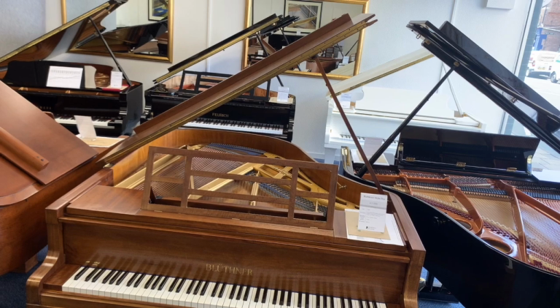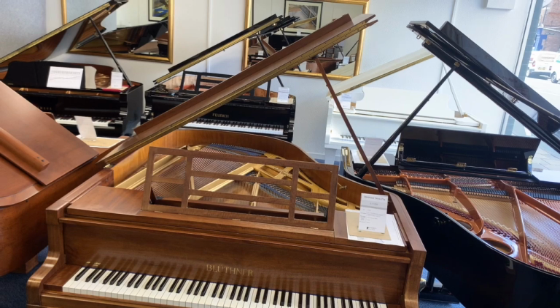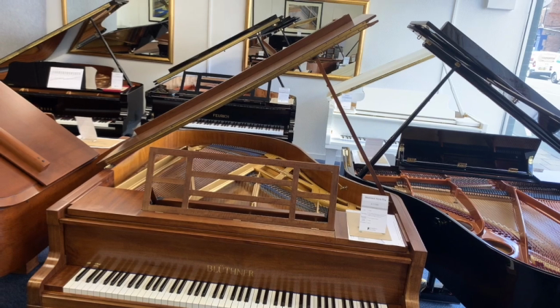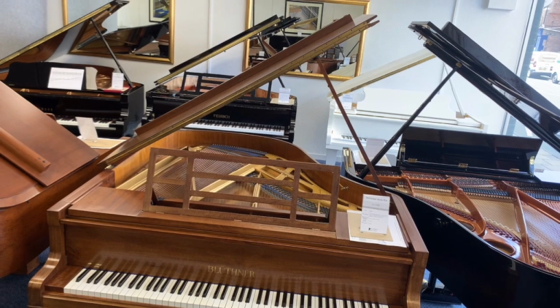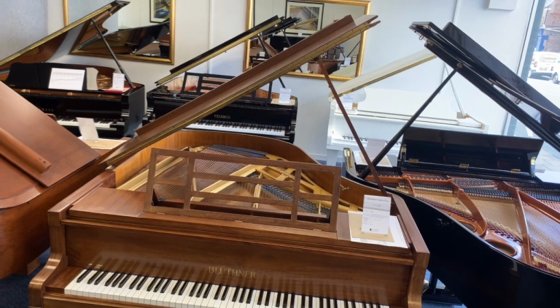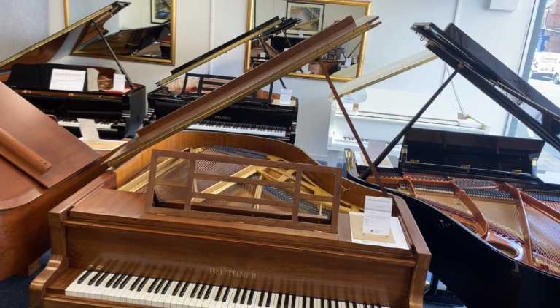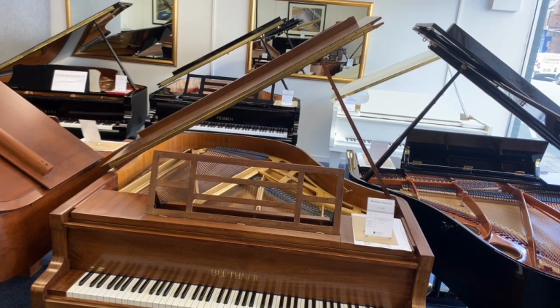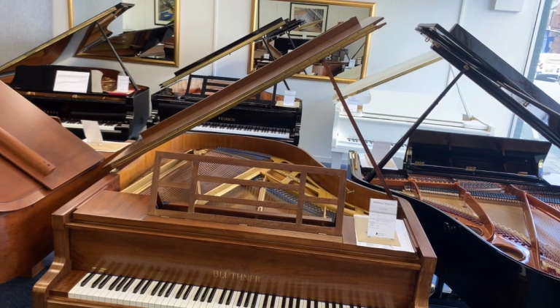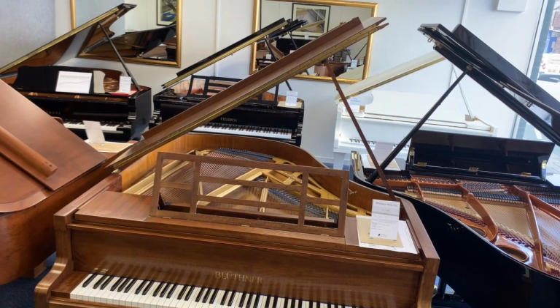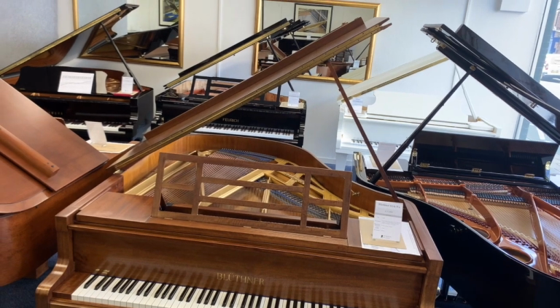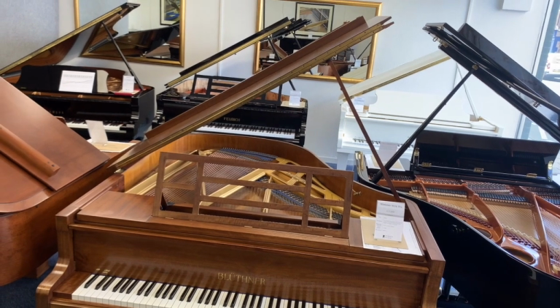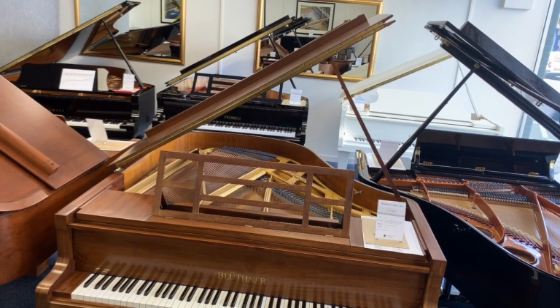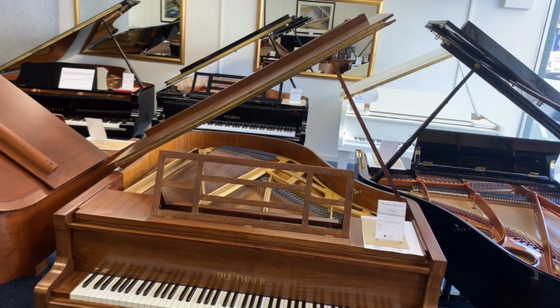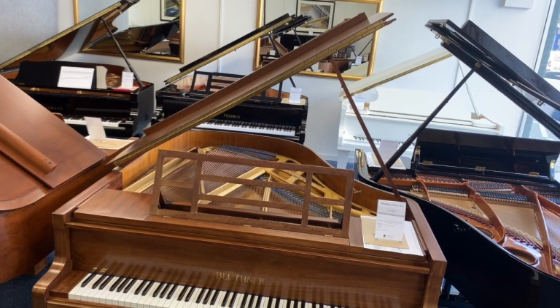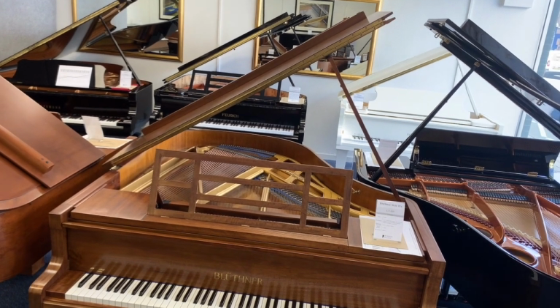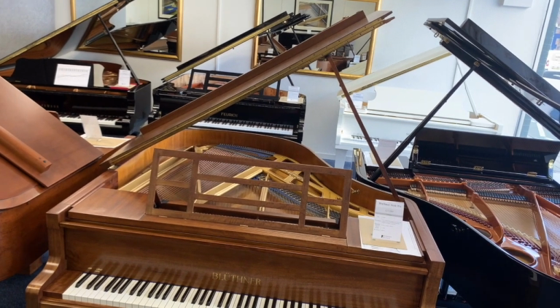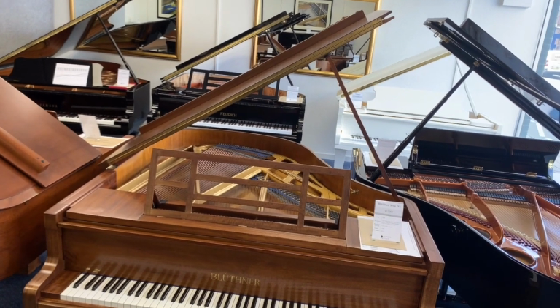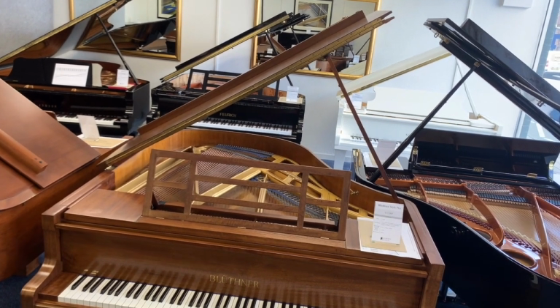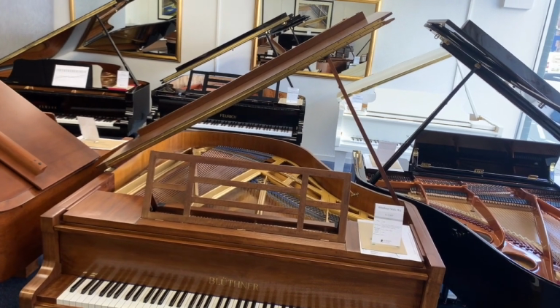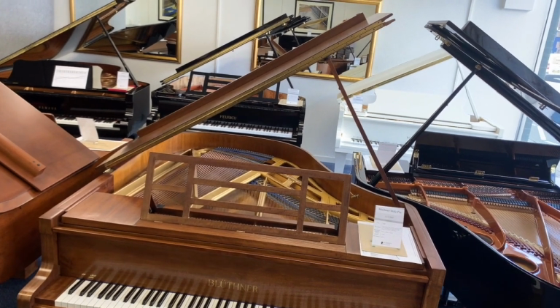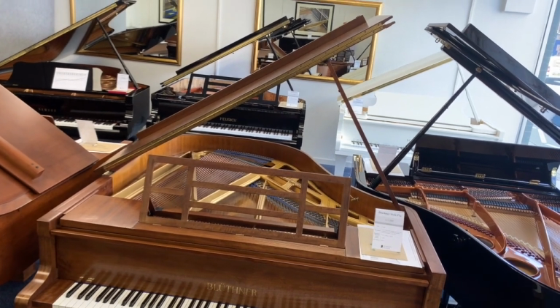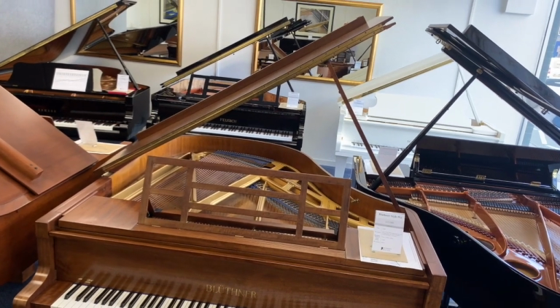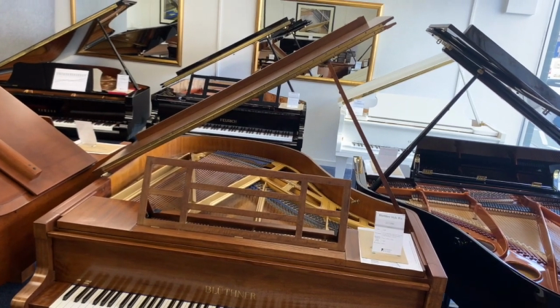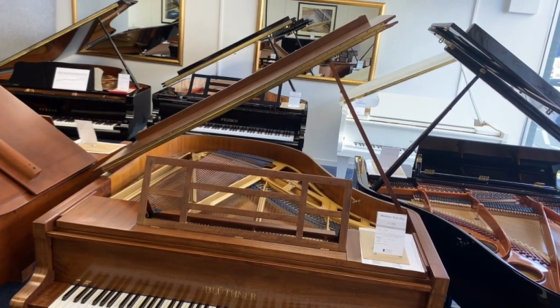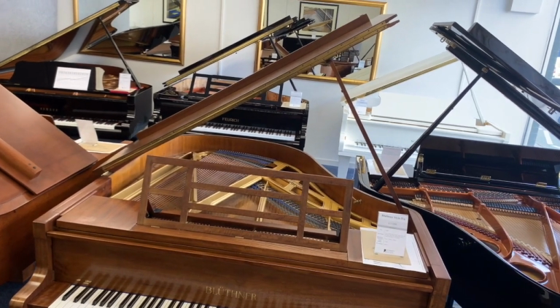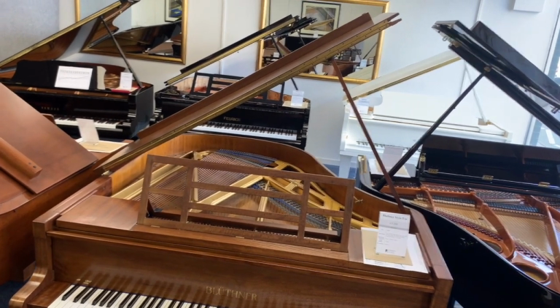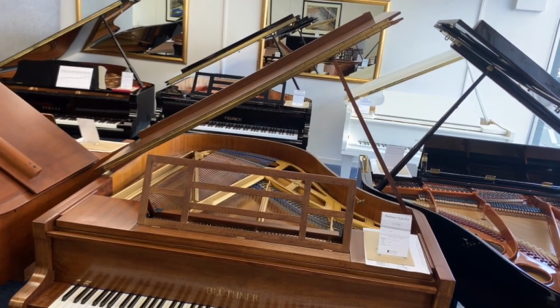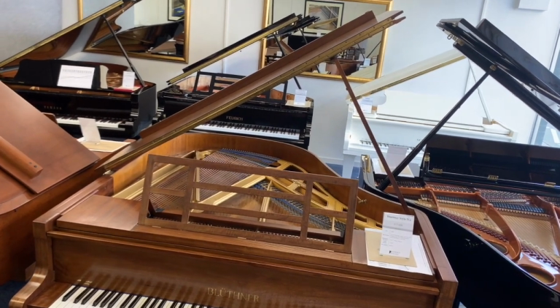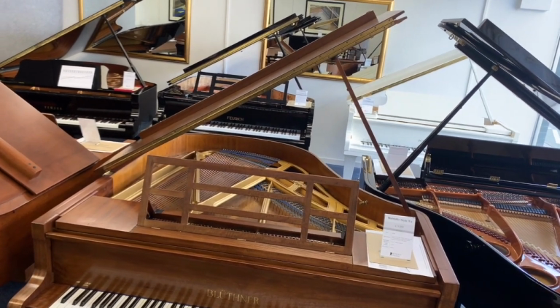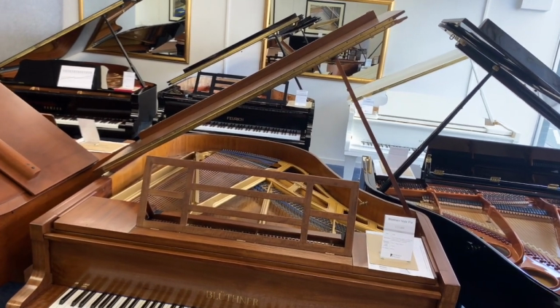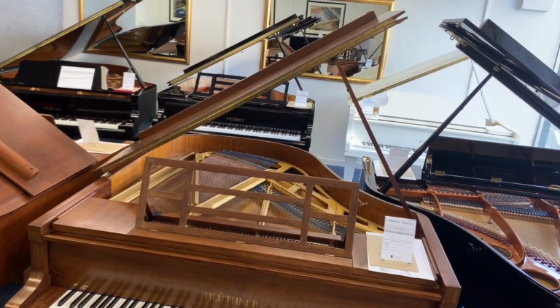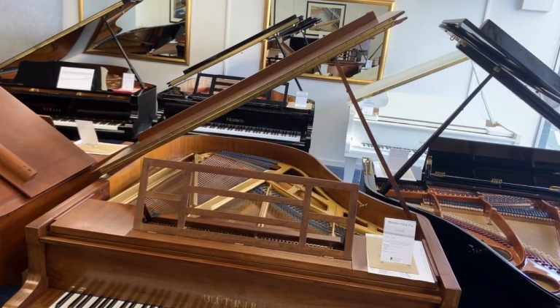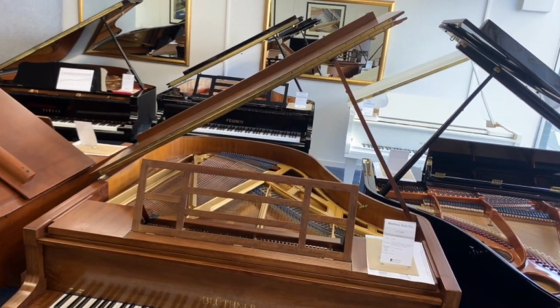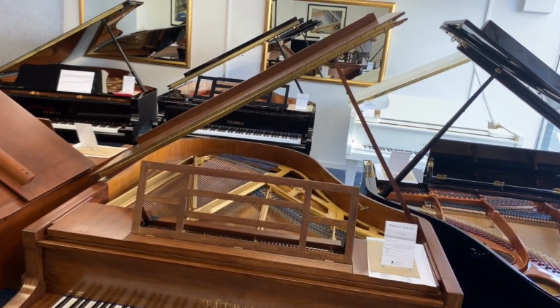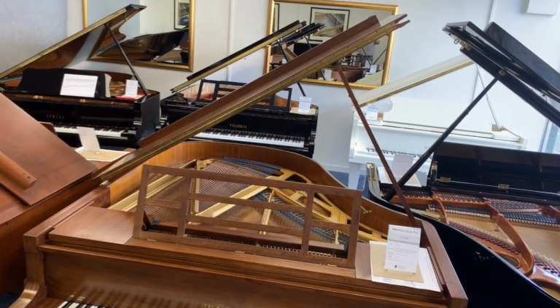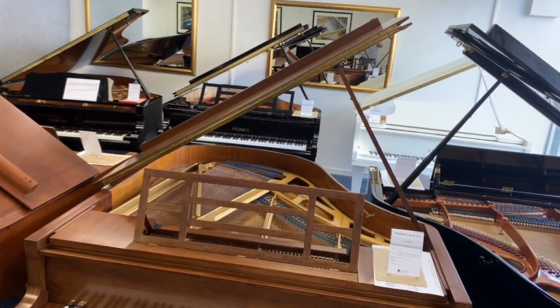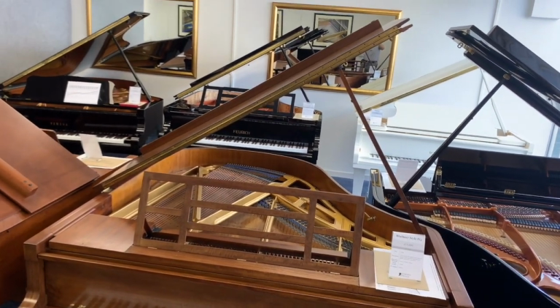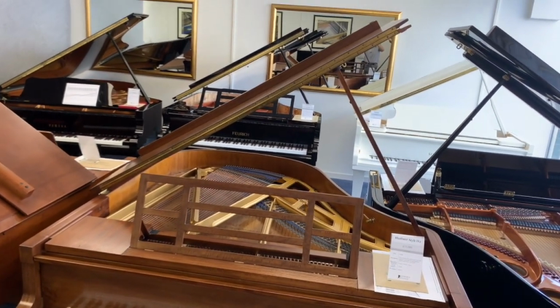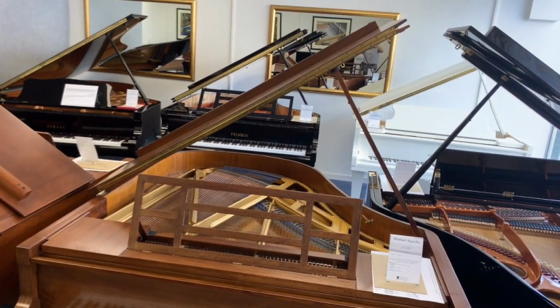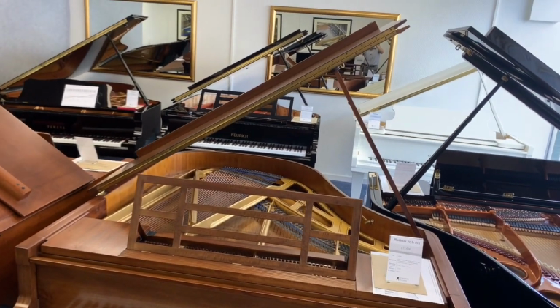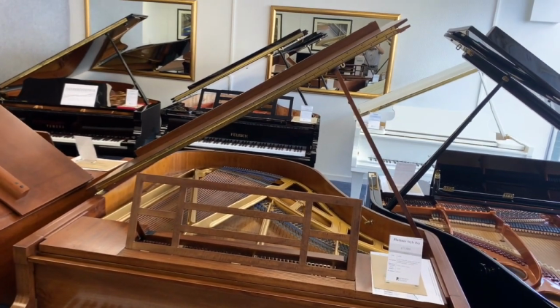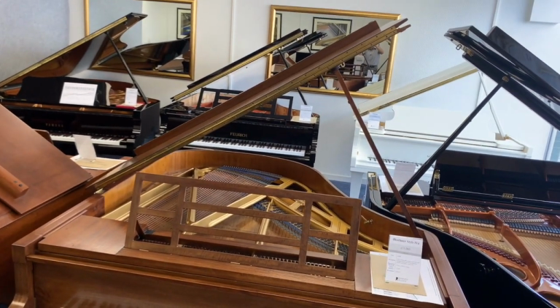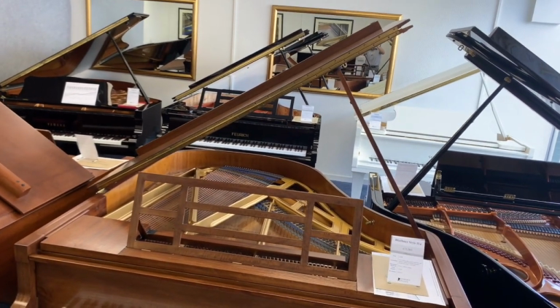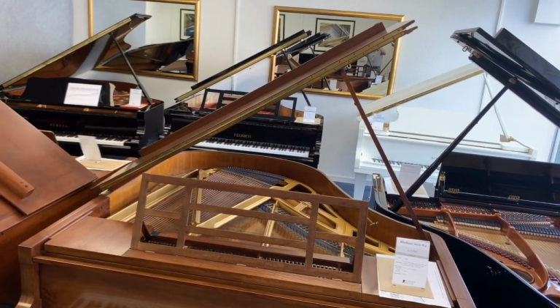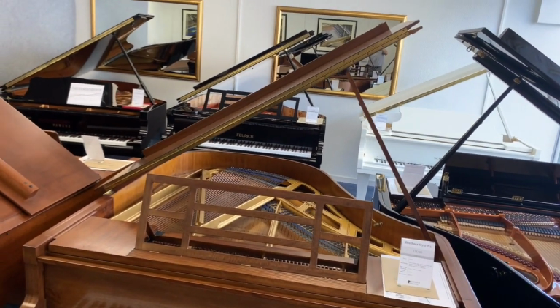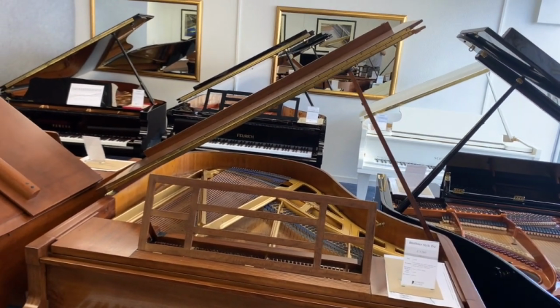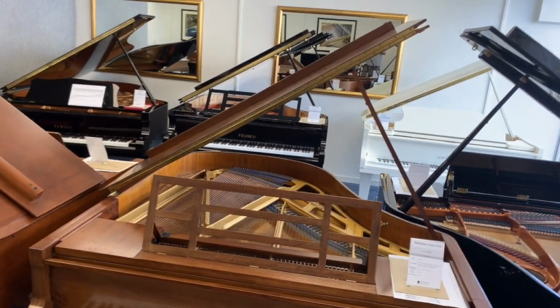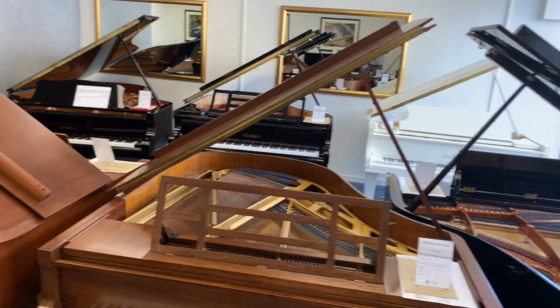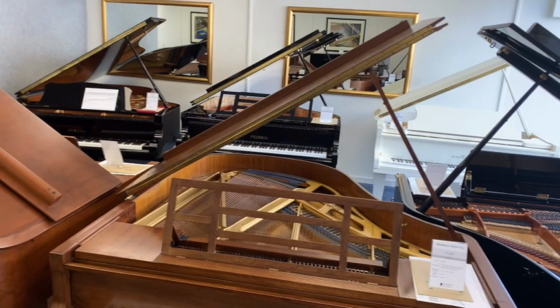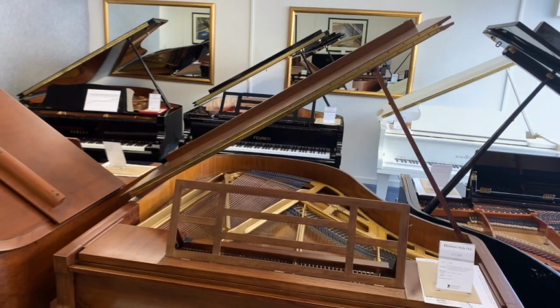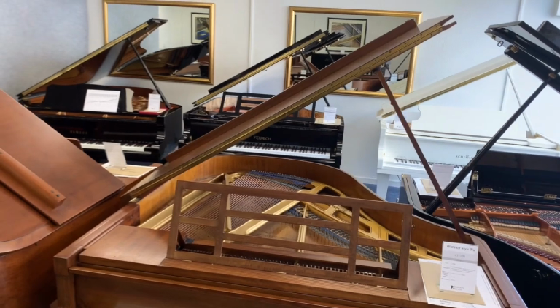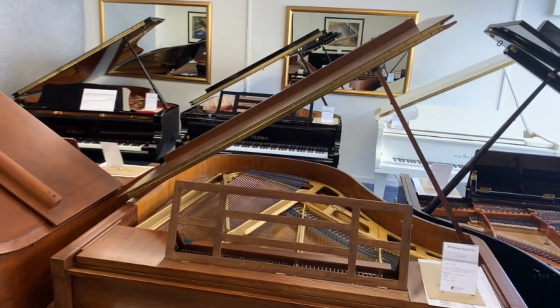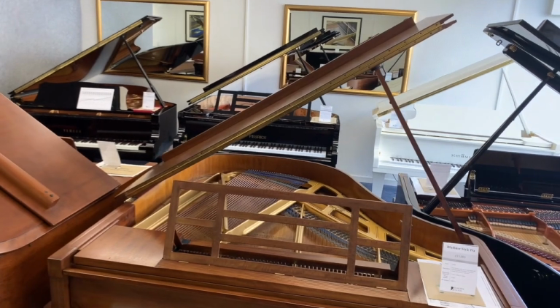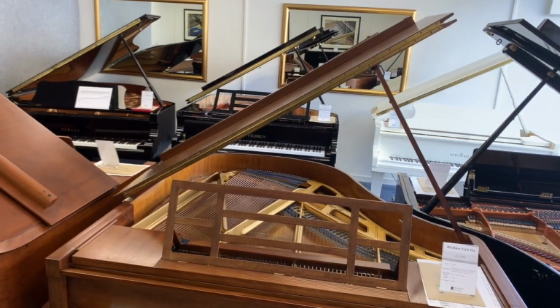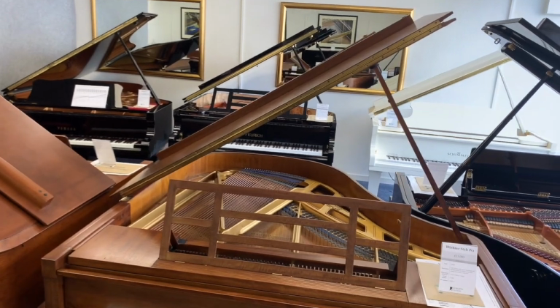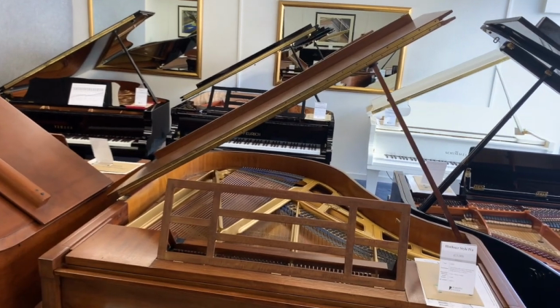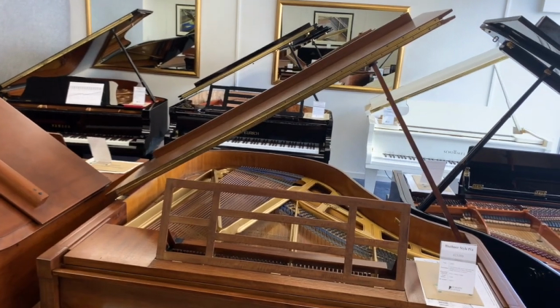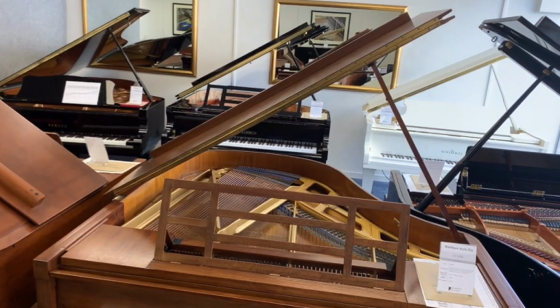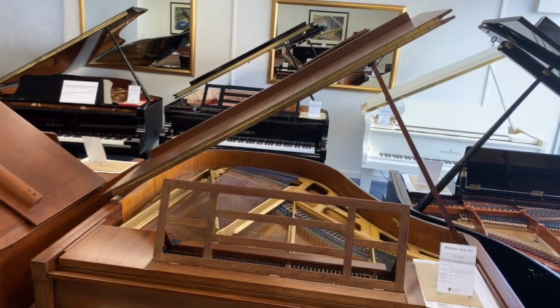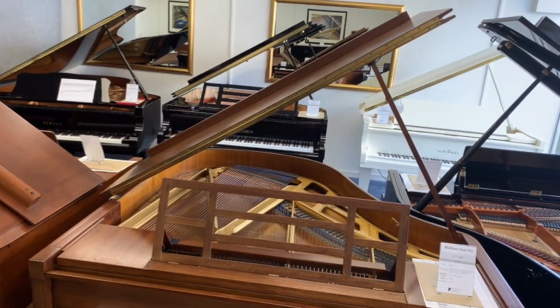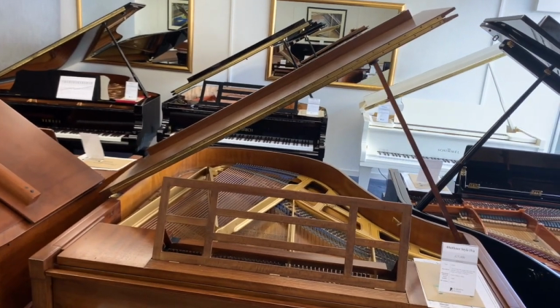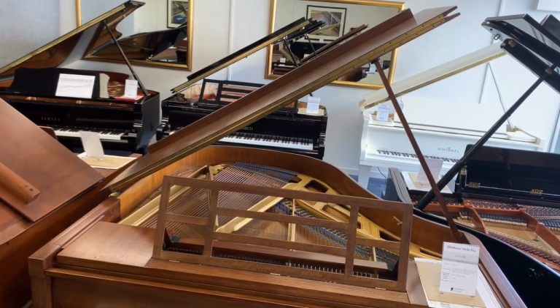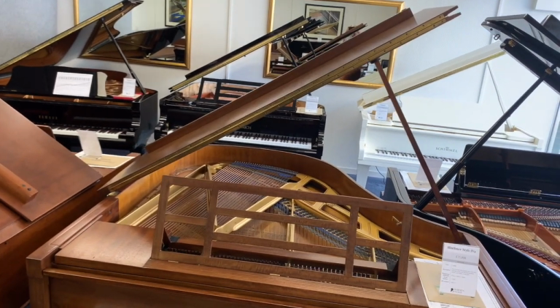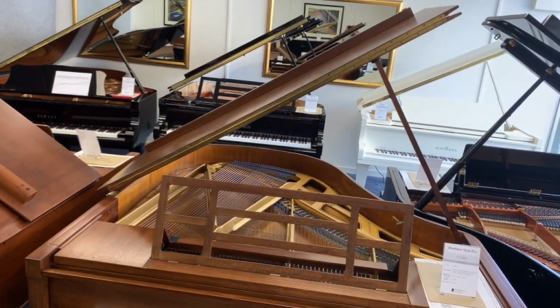Hello, I'm Marcus and in this video I'm going to try to give you some simple checks to make when choosing a piano.